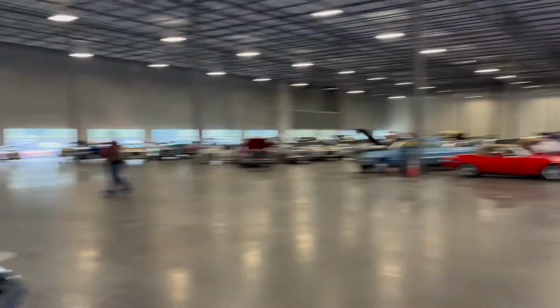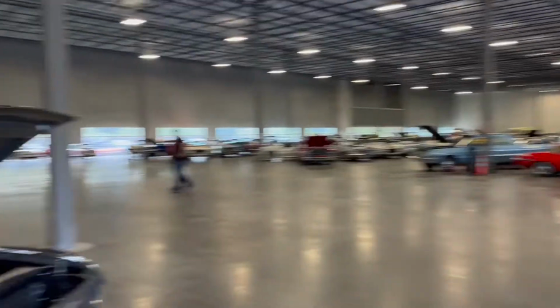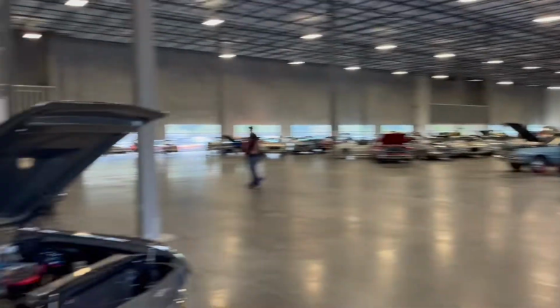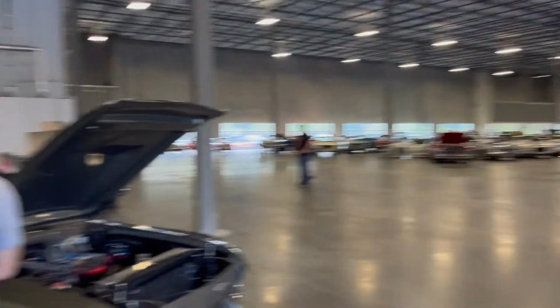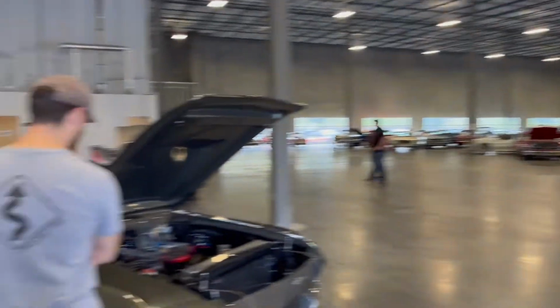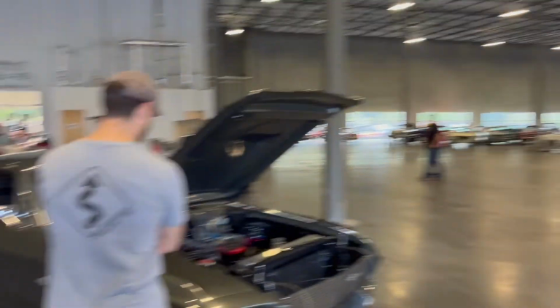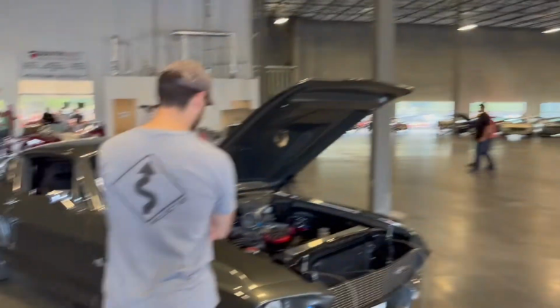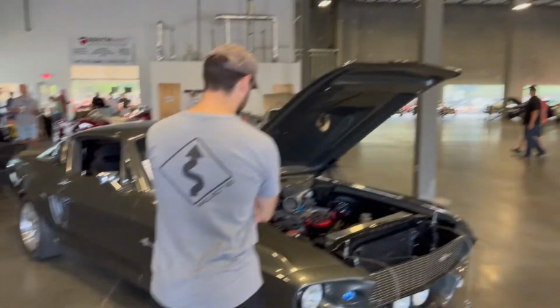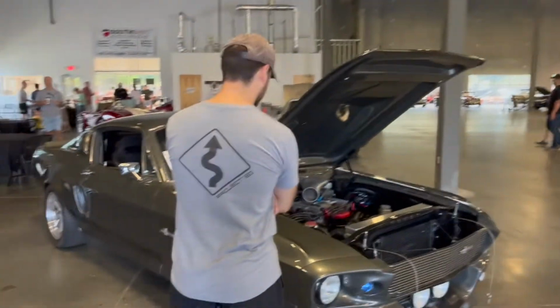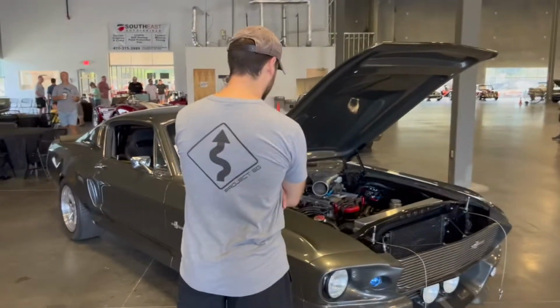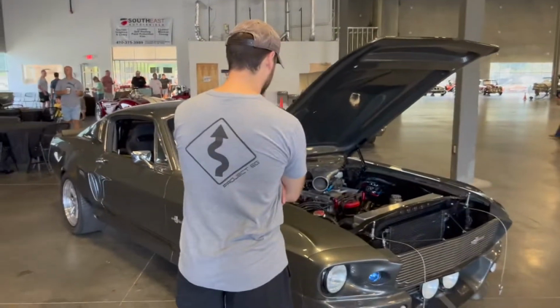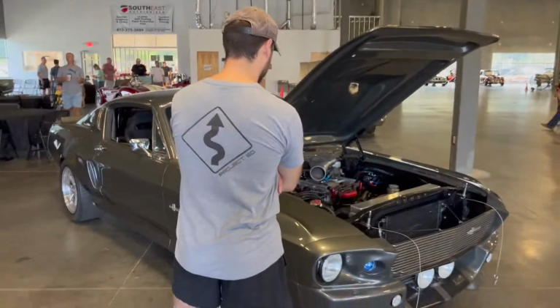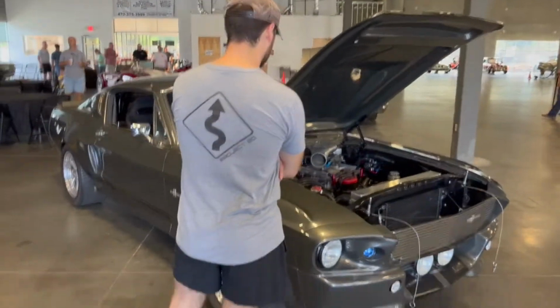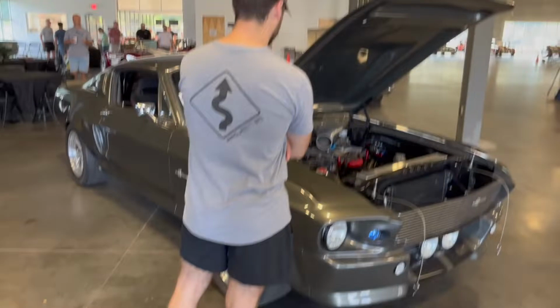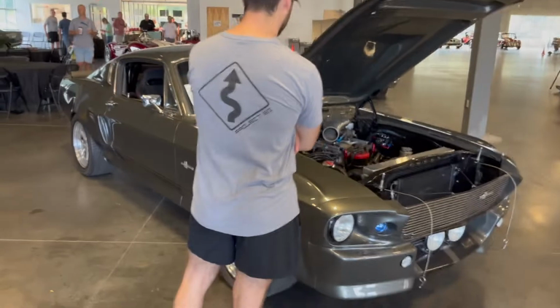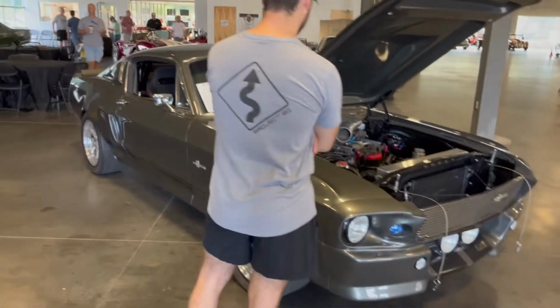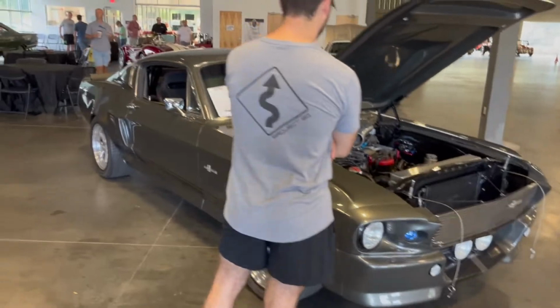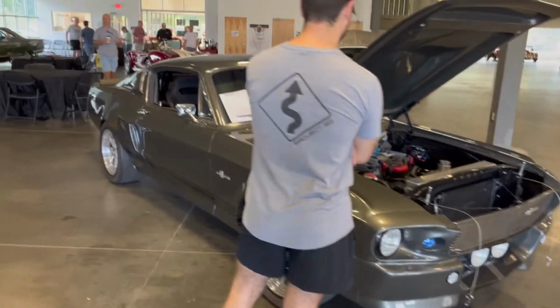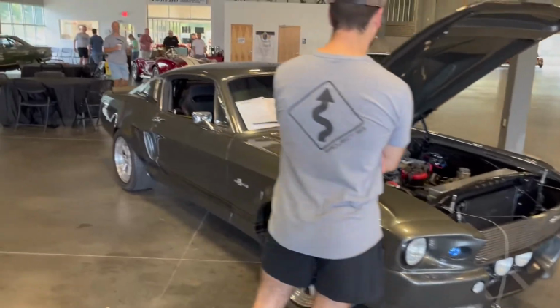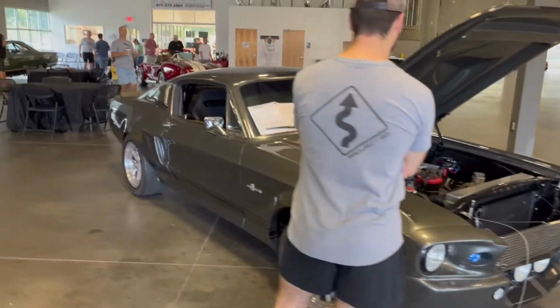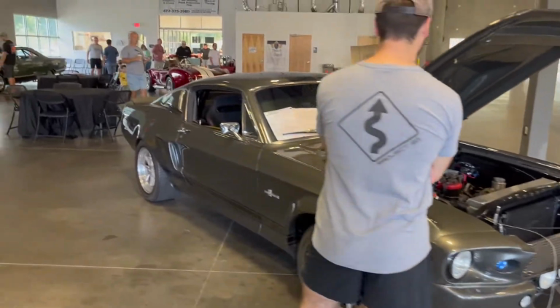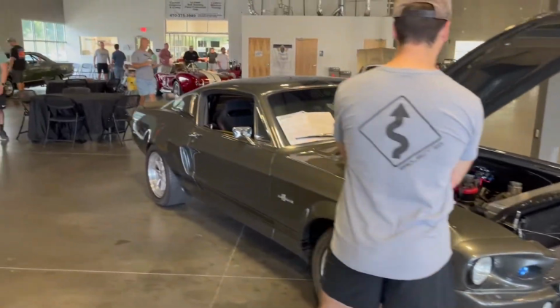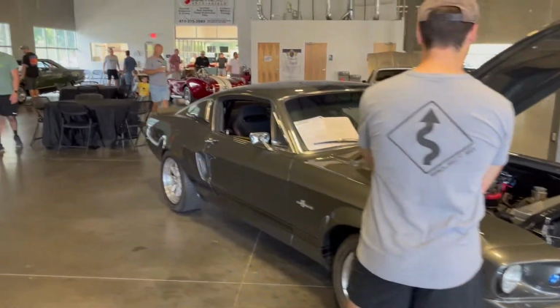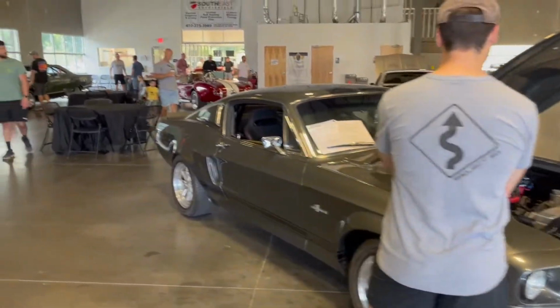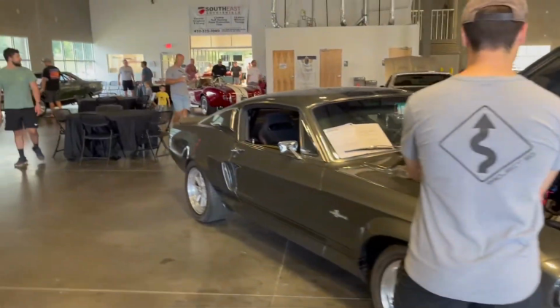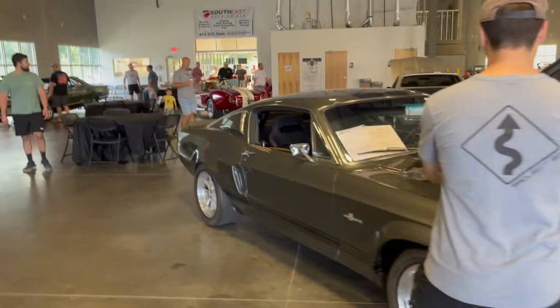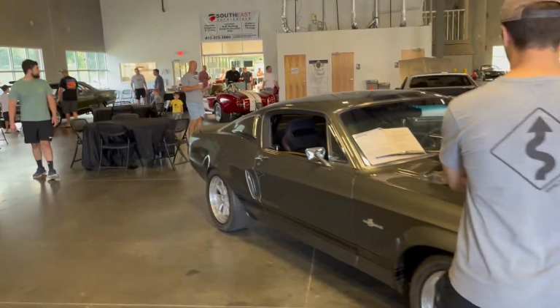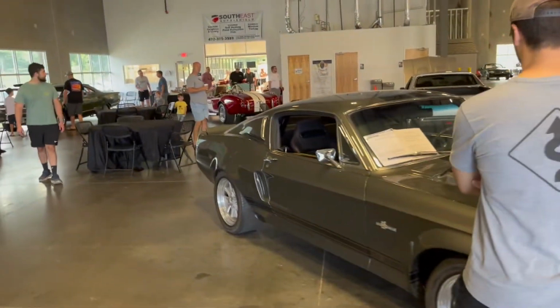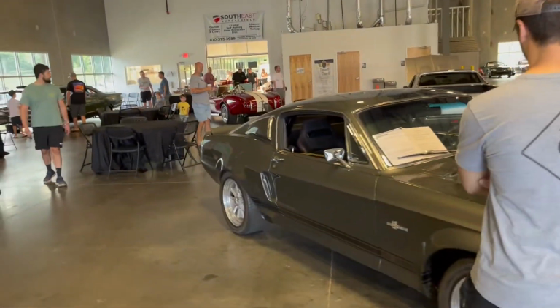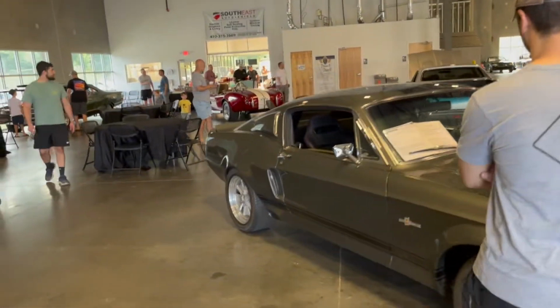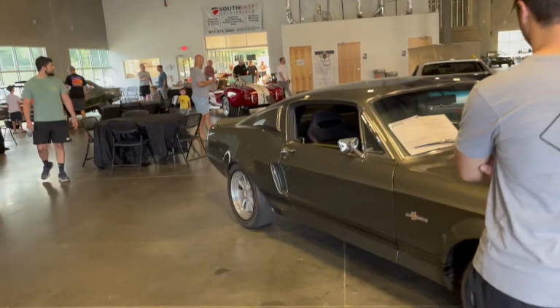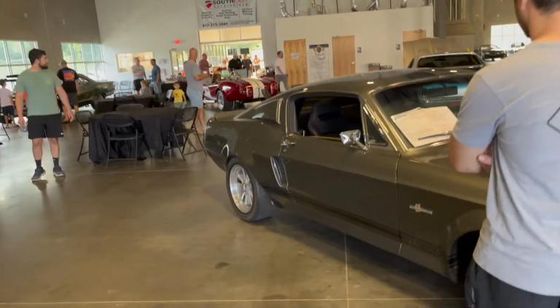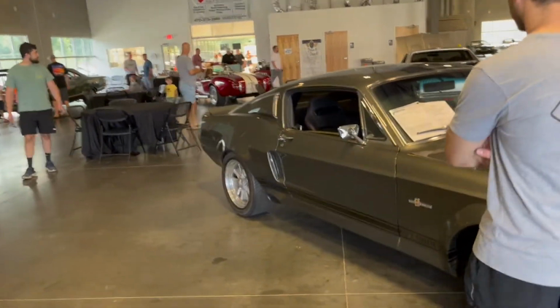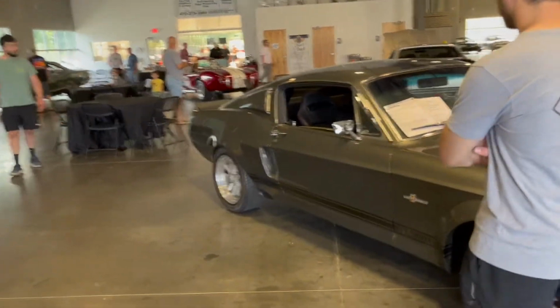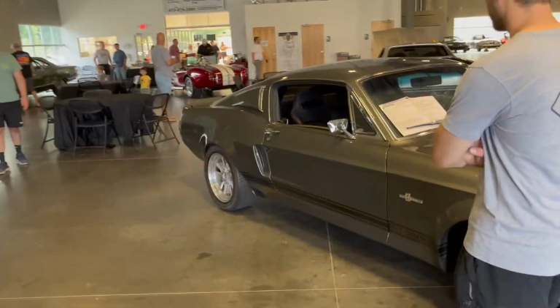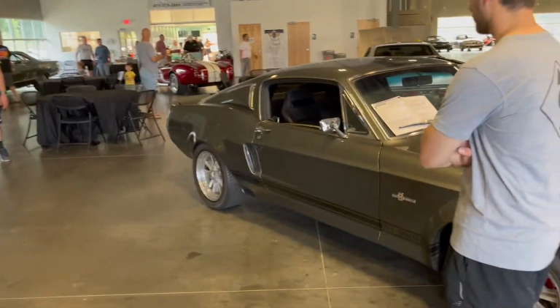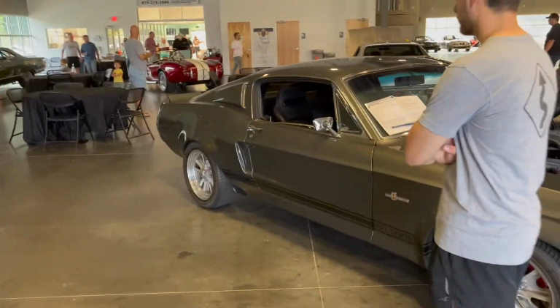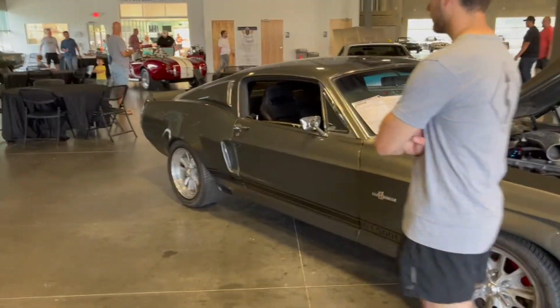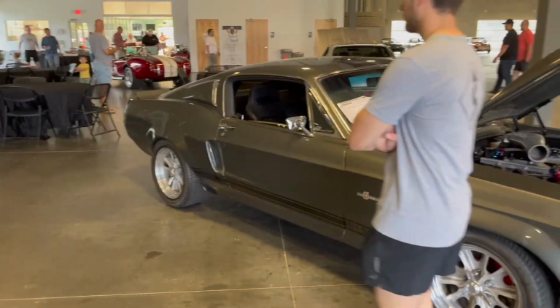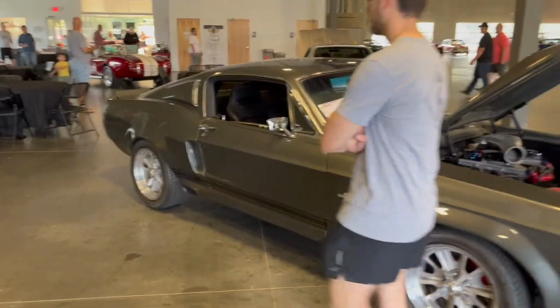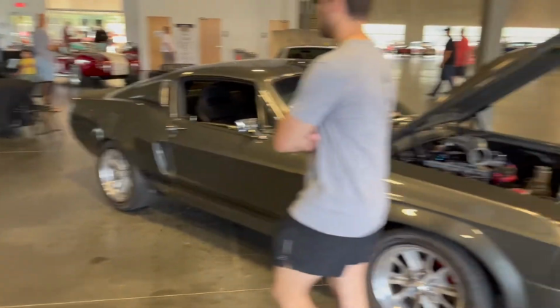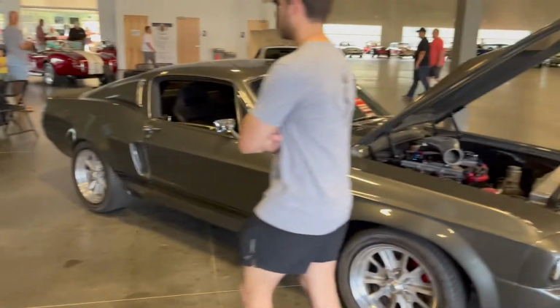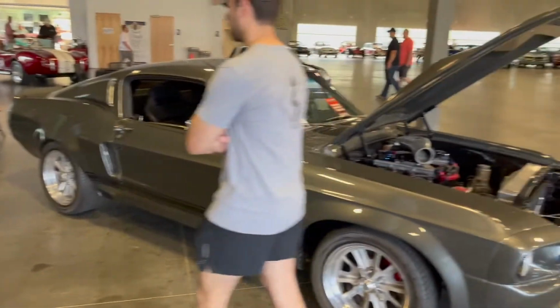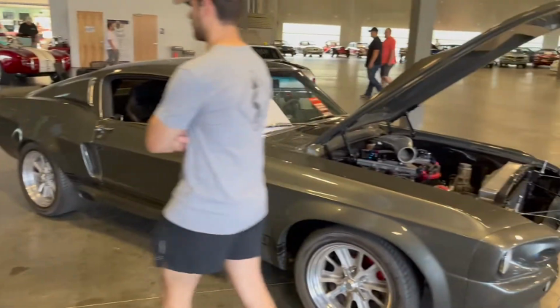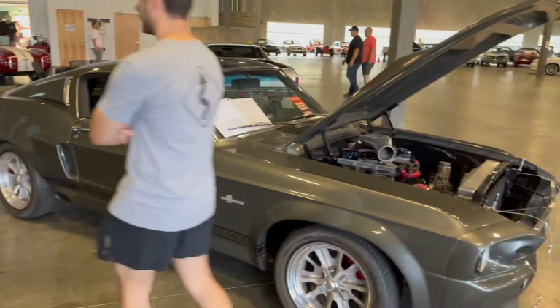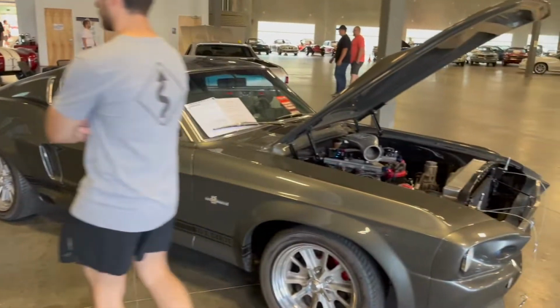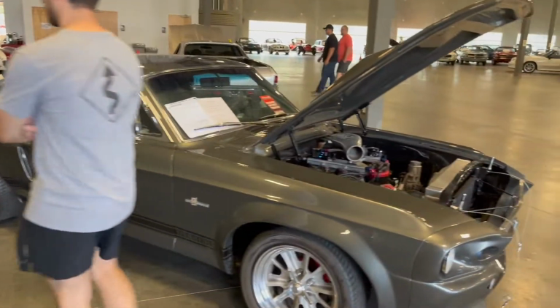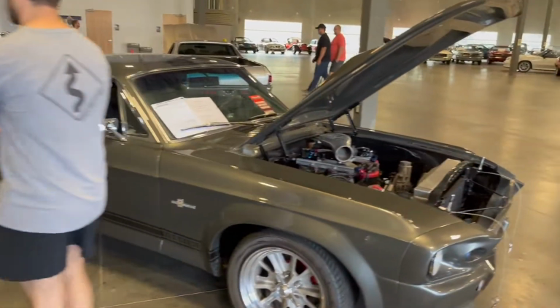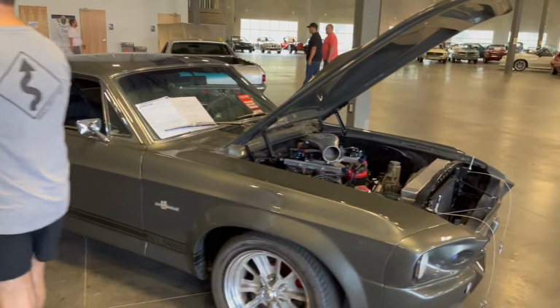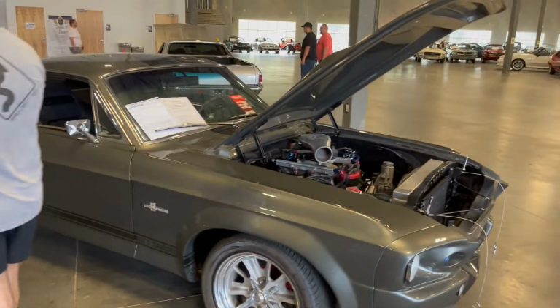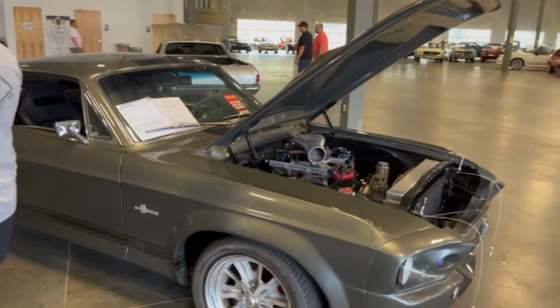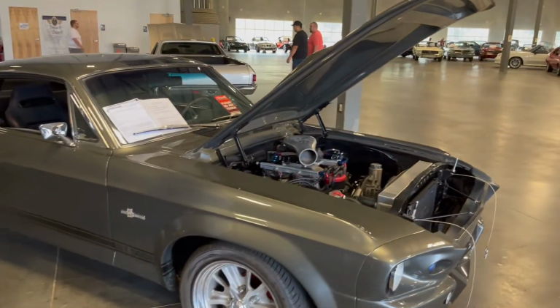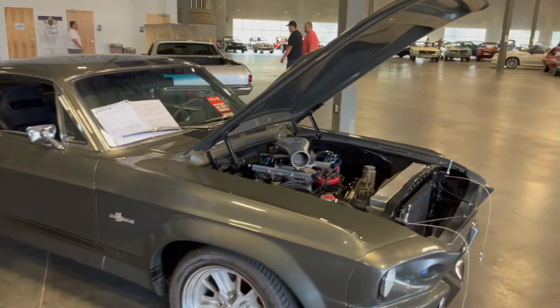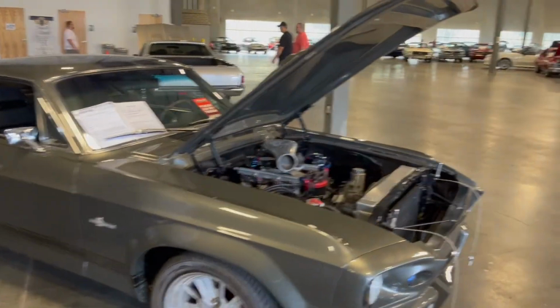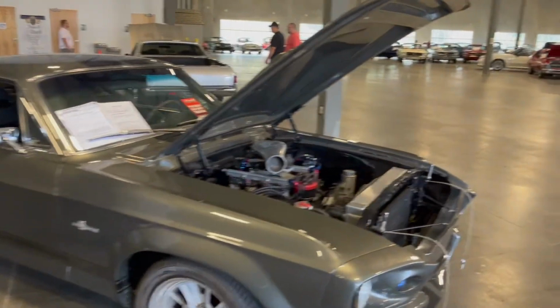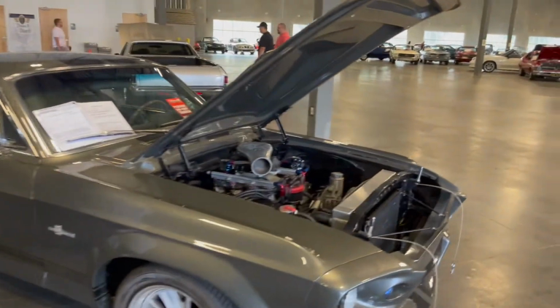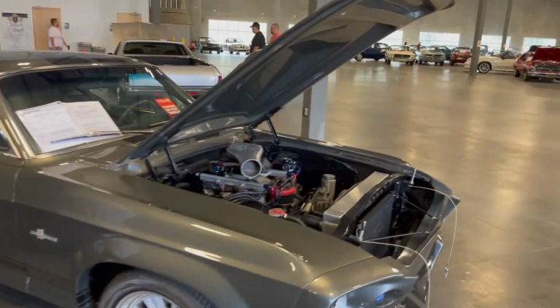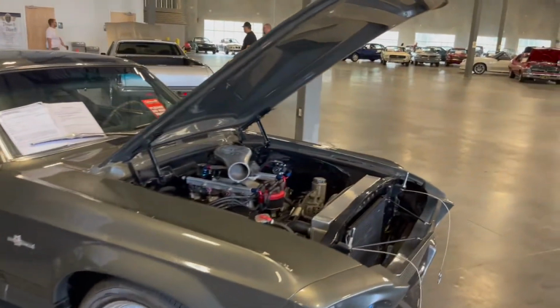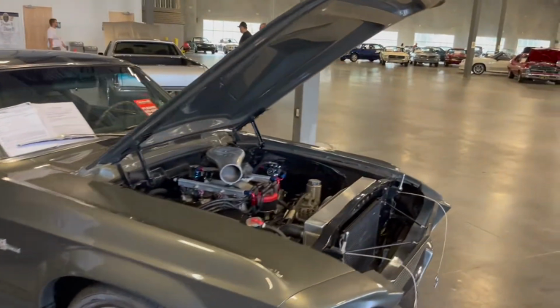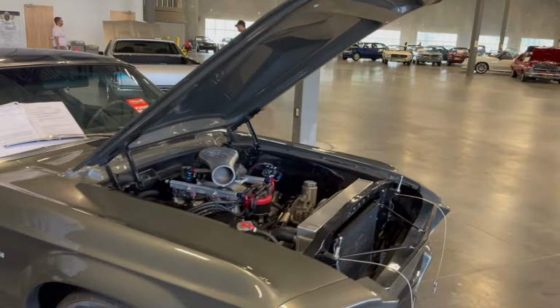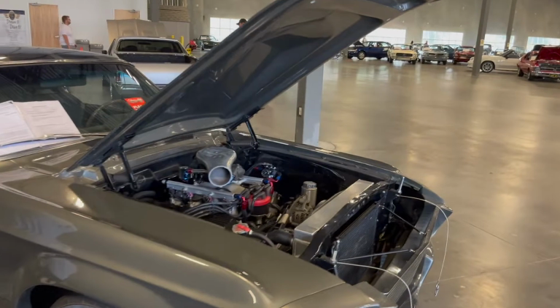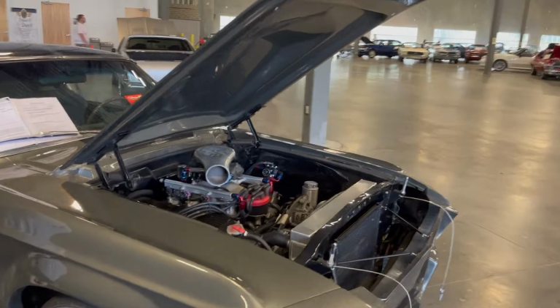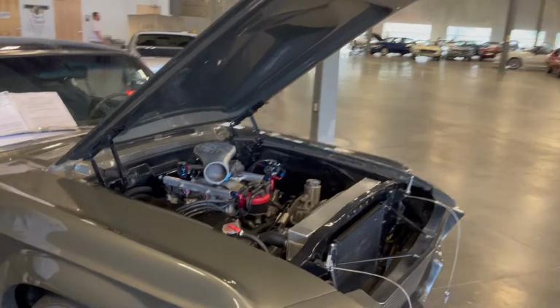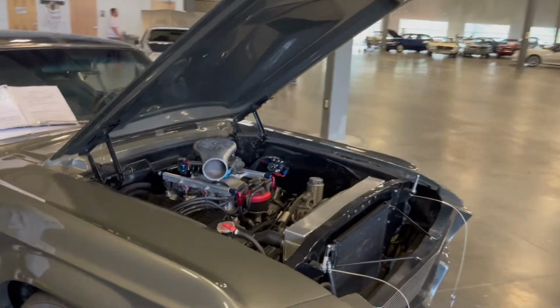We got the Eleanor Mustang GT500 right here, looking clean.